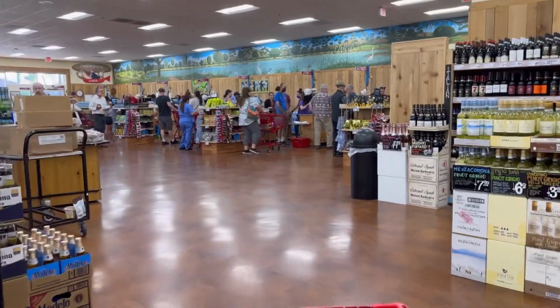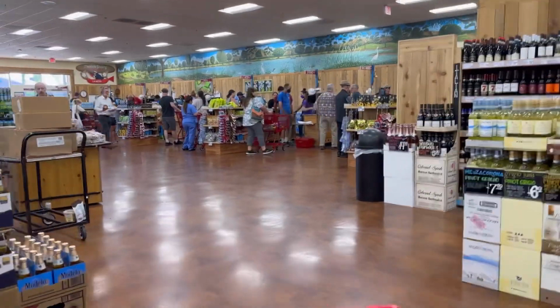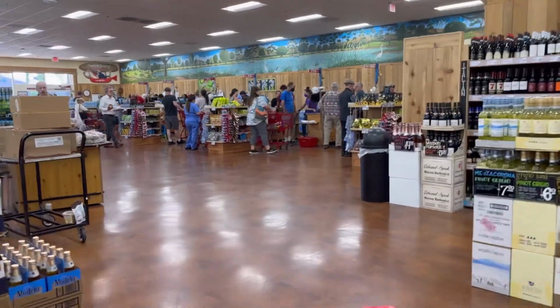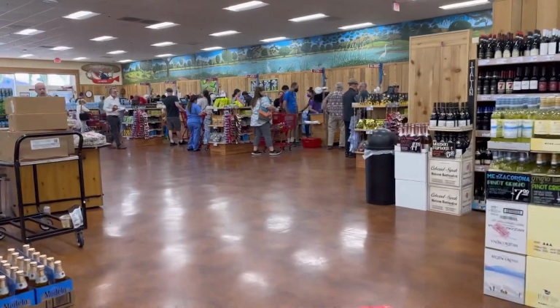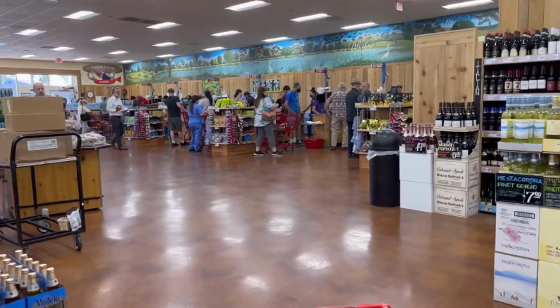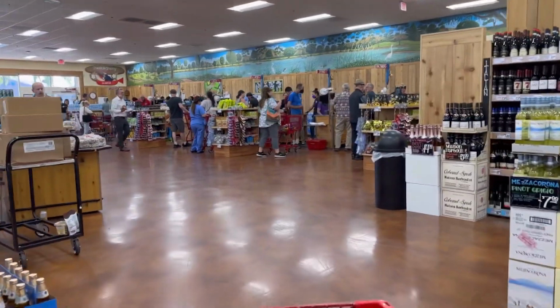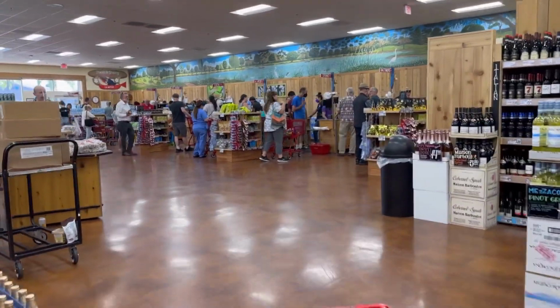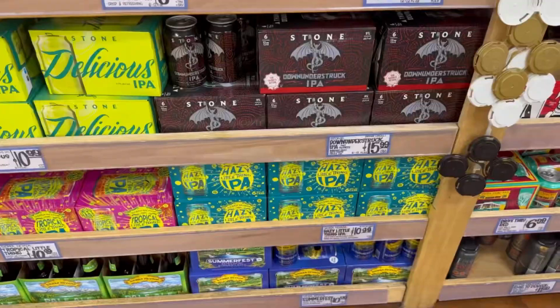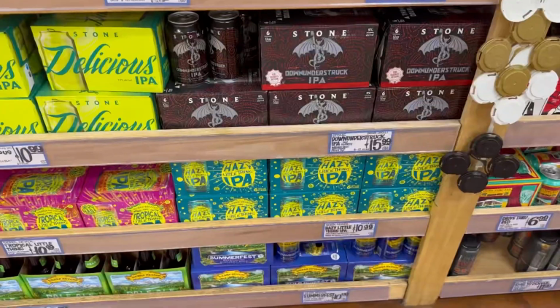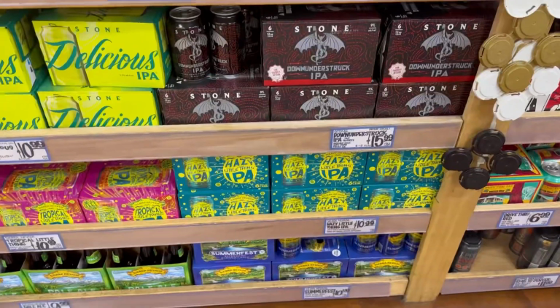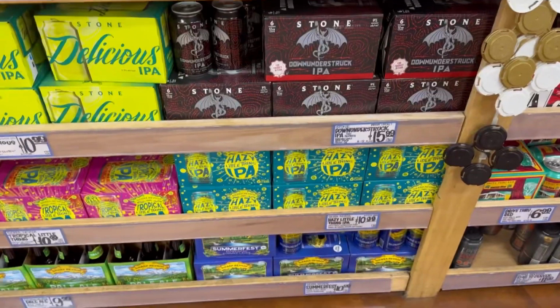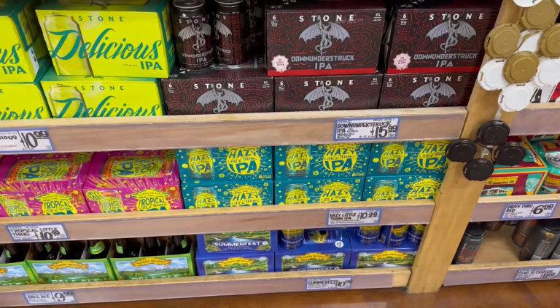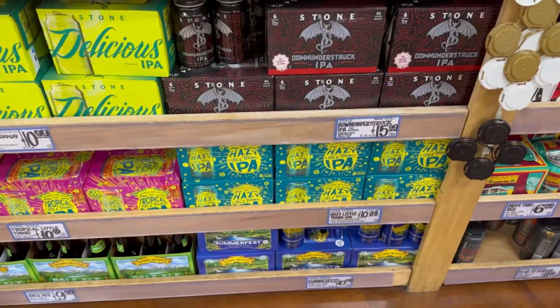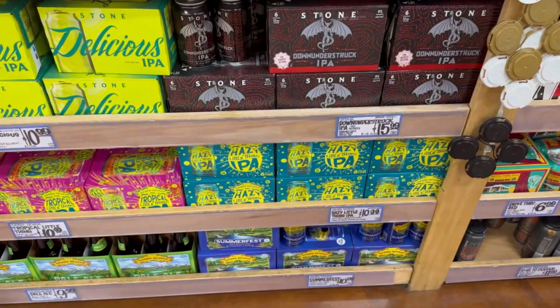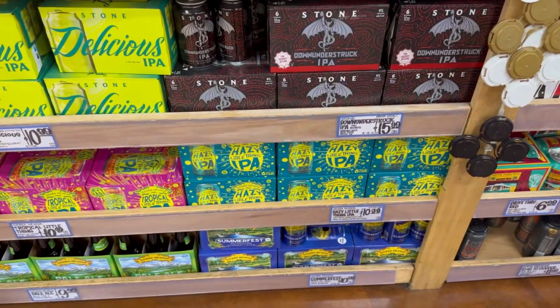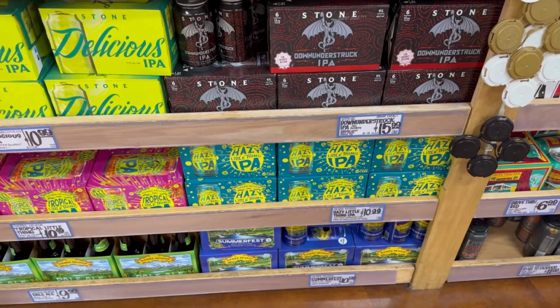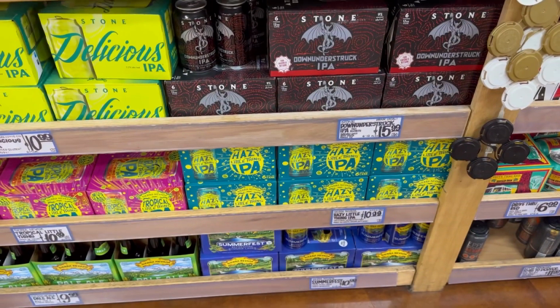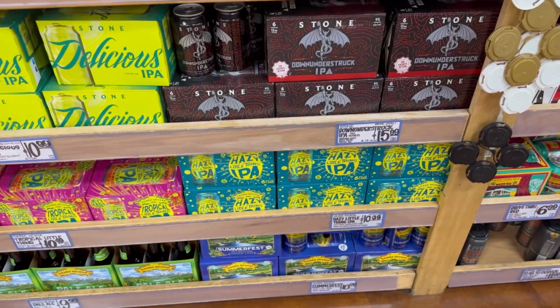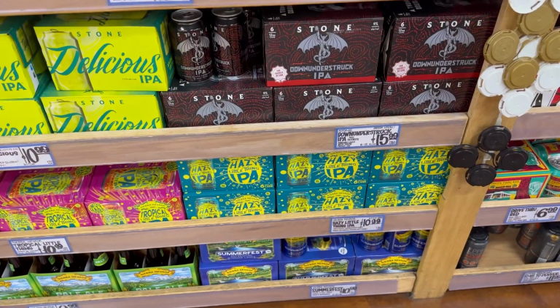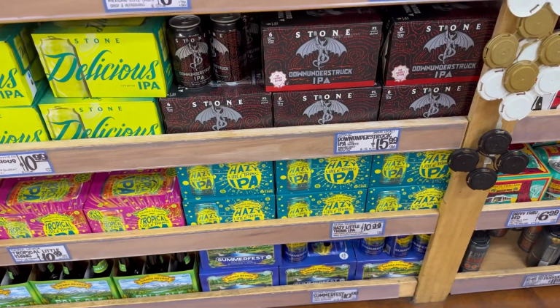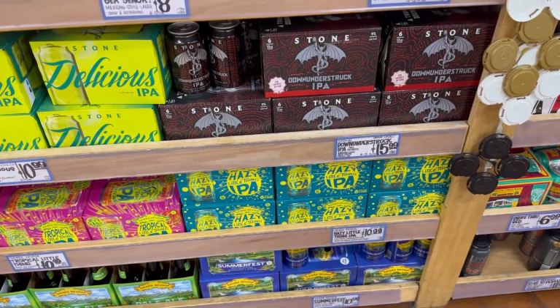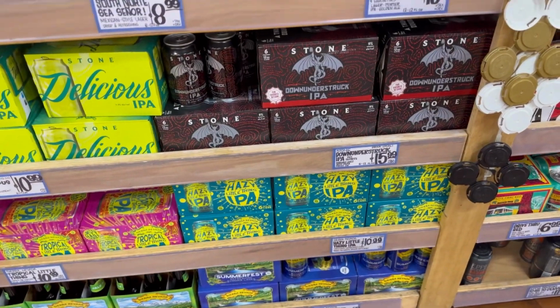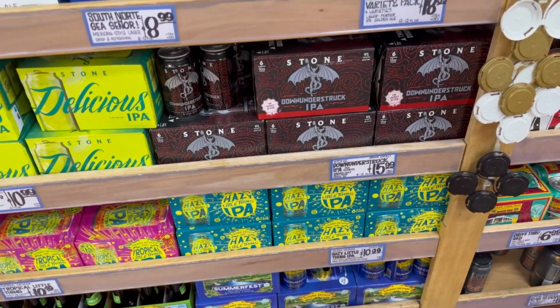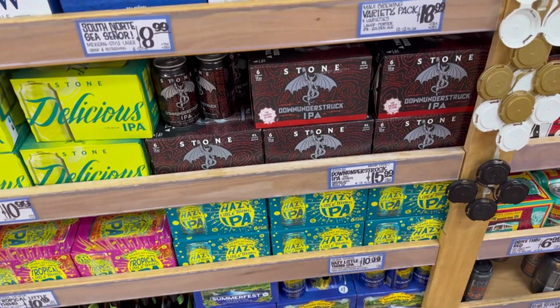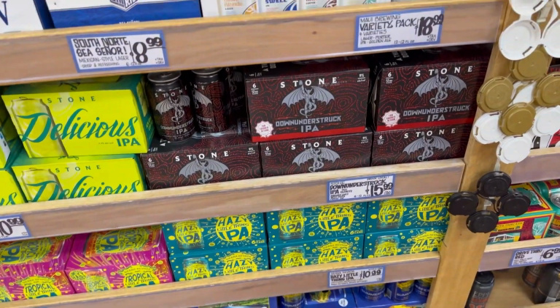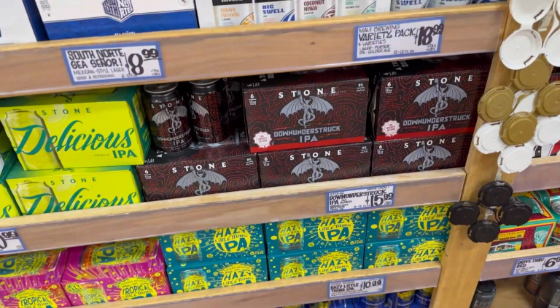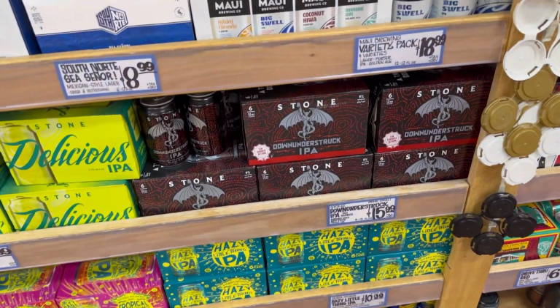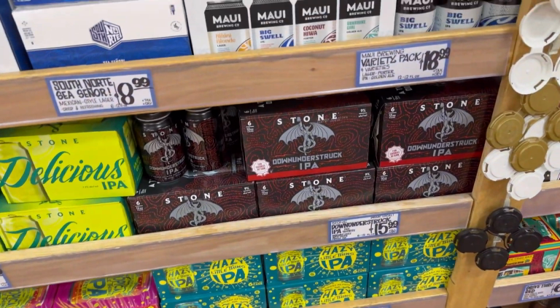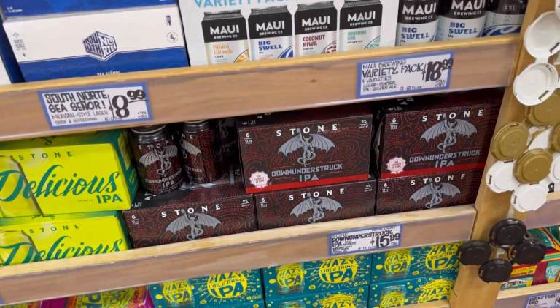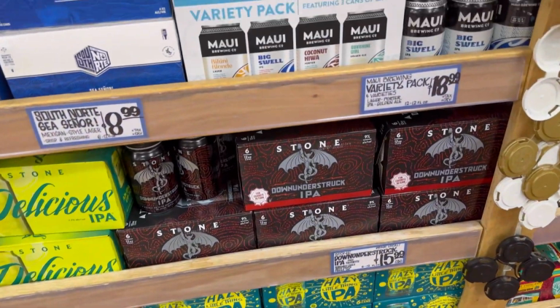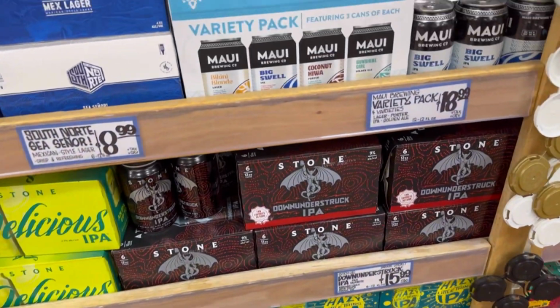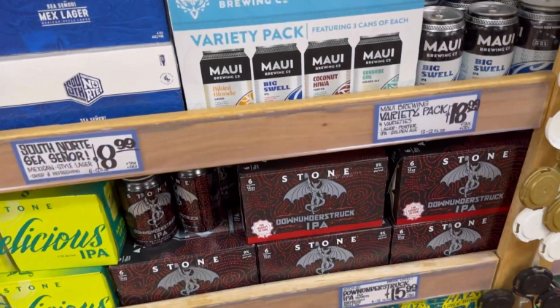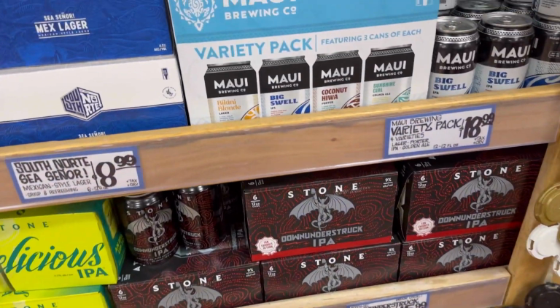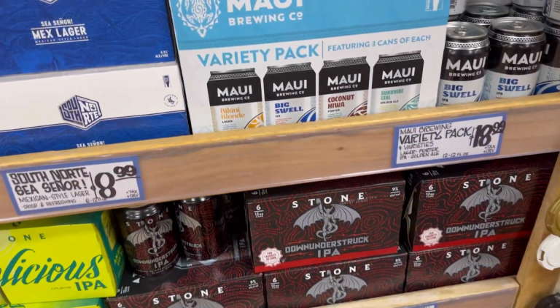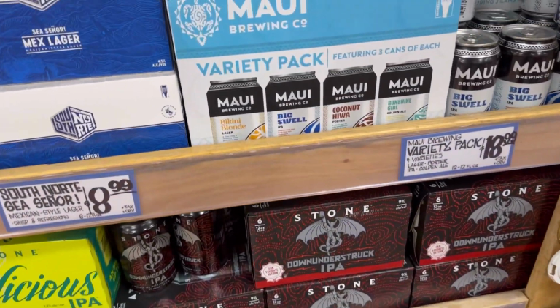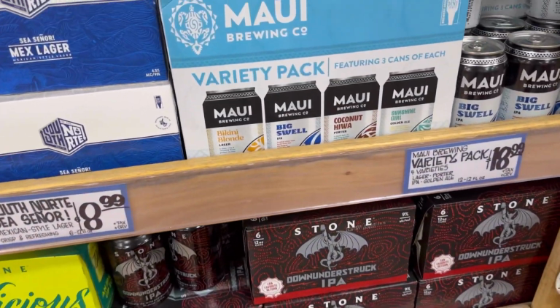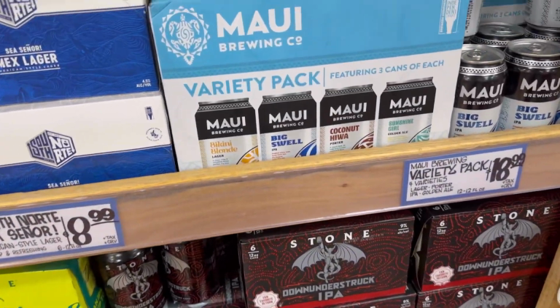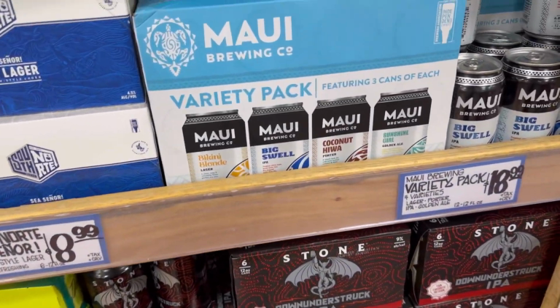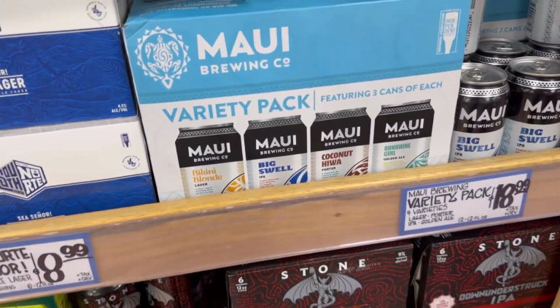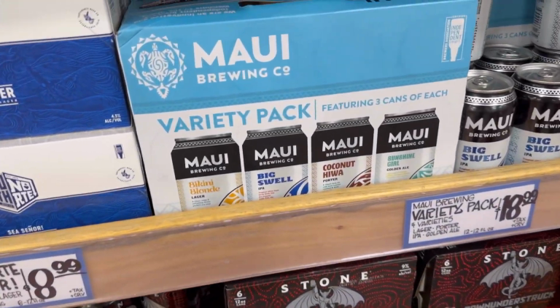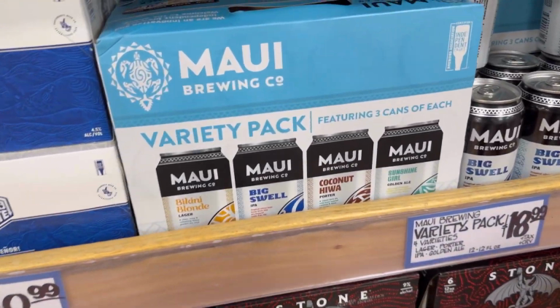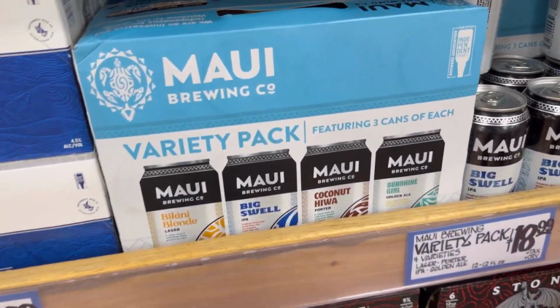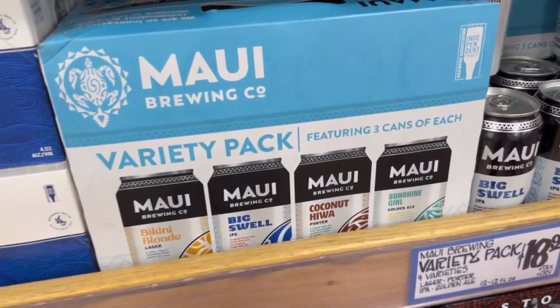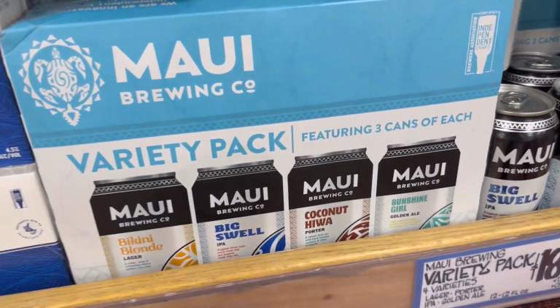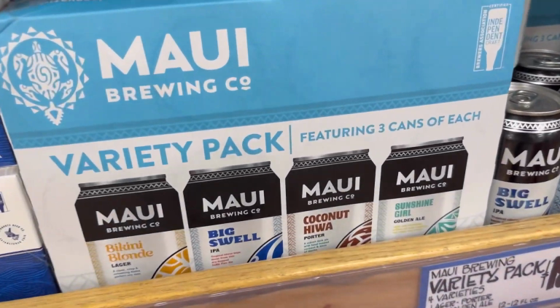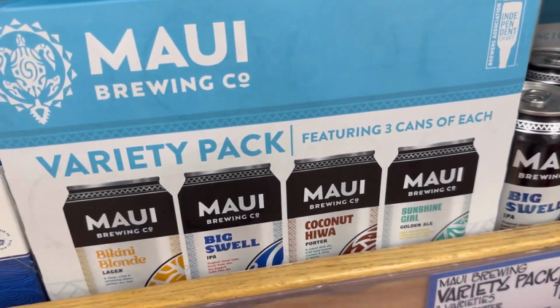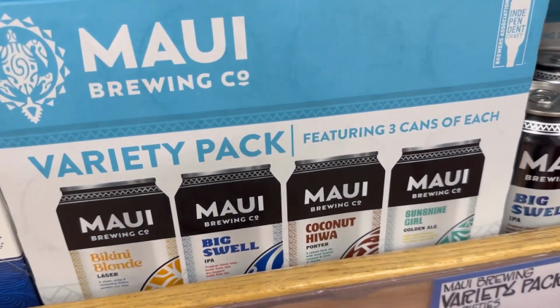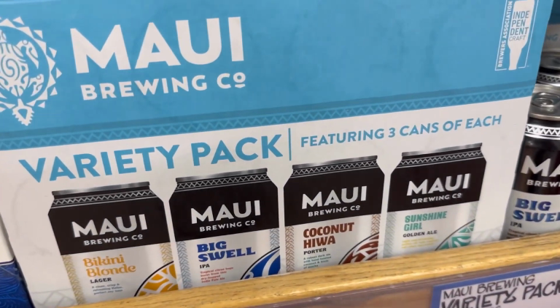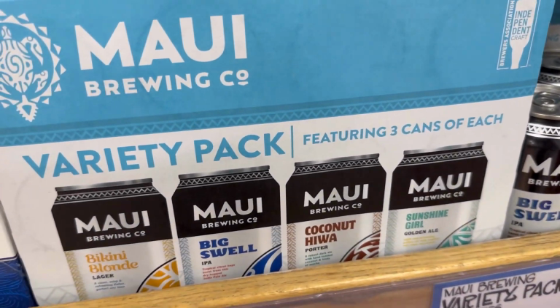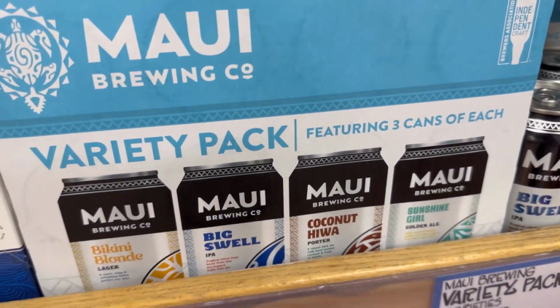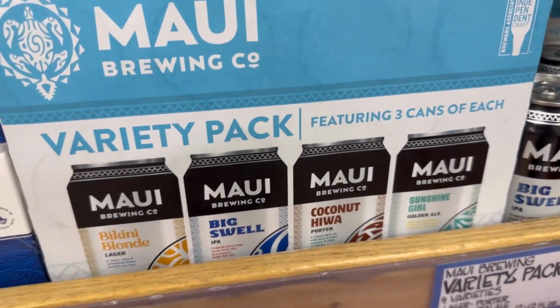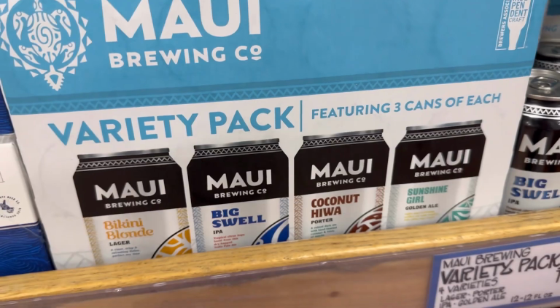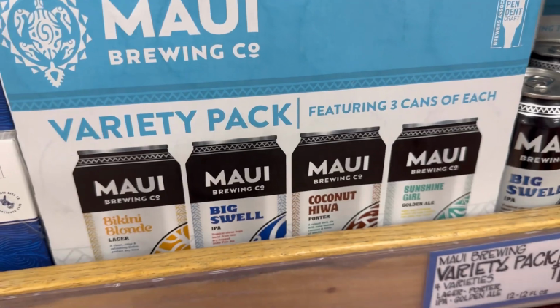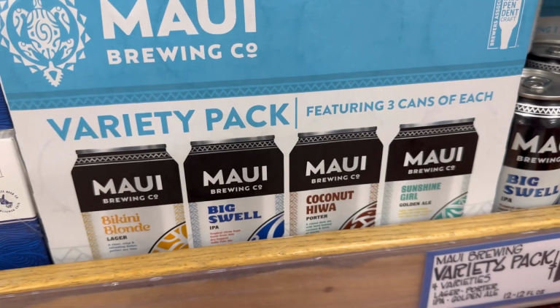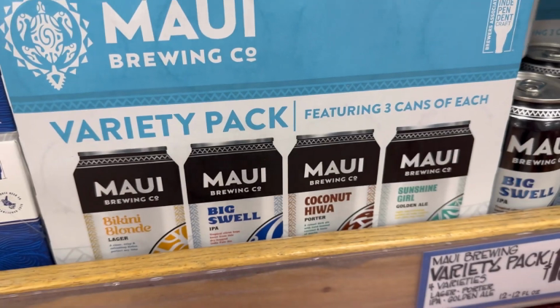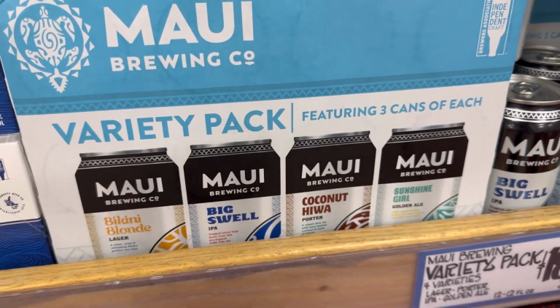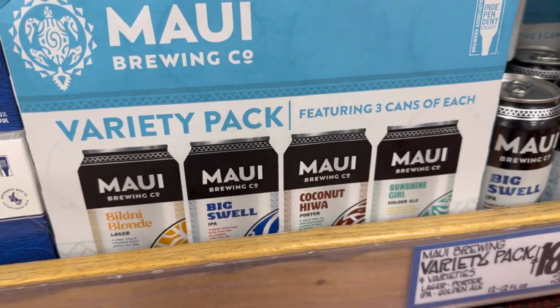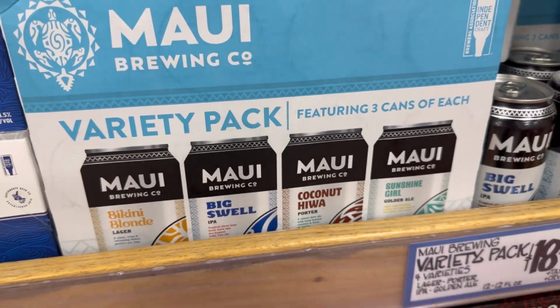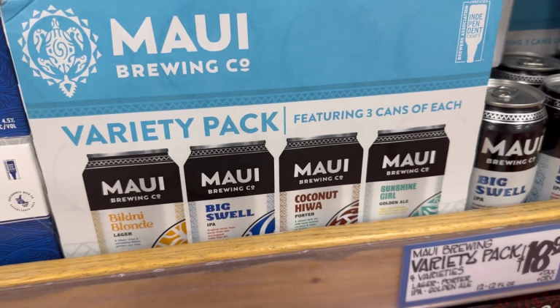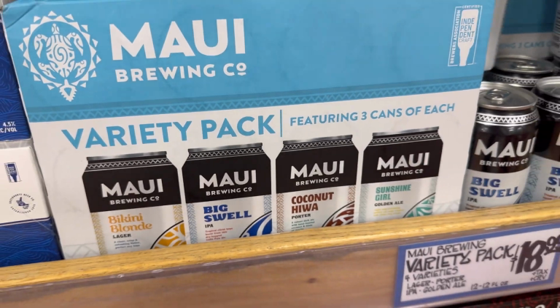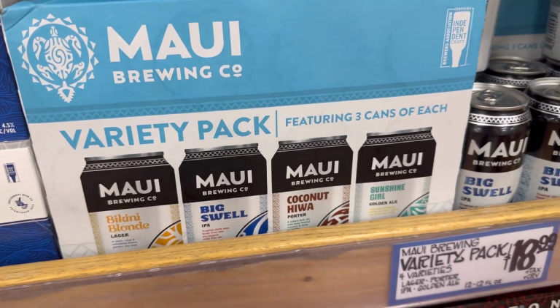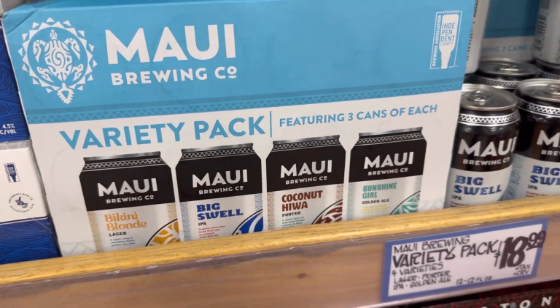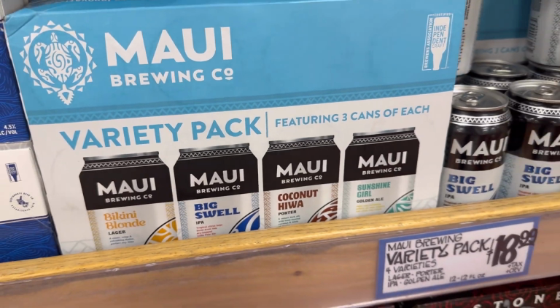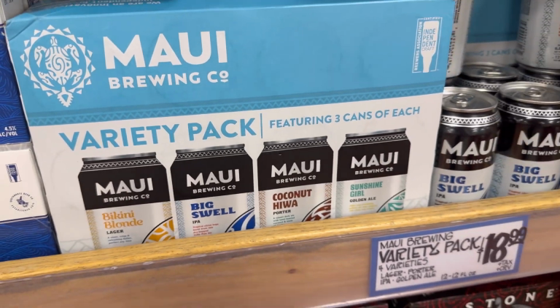You guys, look at what I found at Trader Joe's — they have some Maui Brewing Co. beers, and there are some other types I need to try.